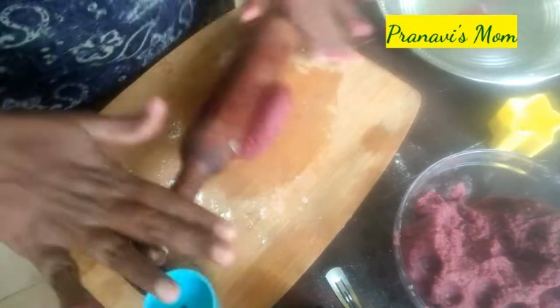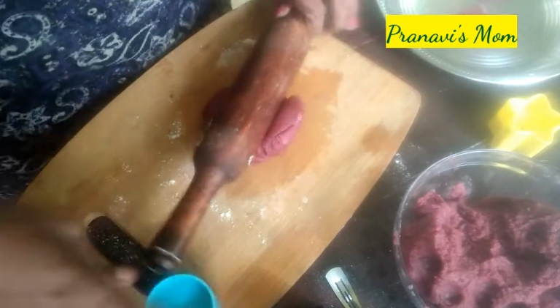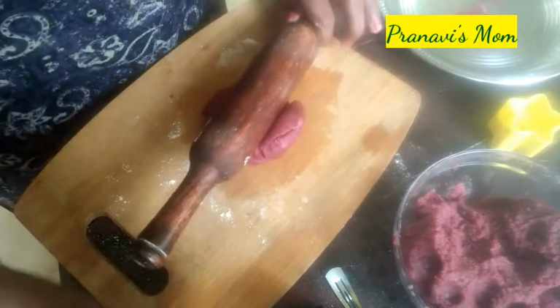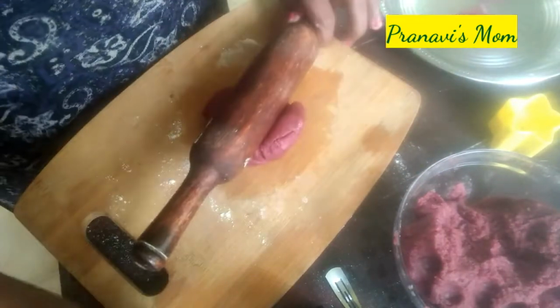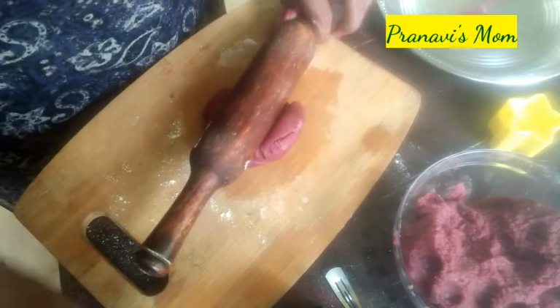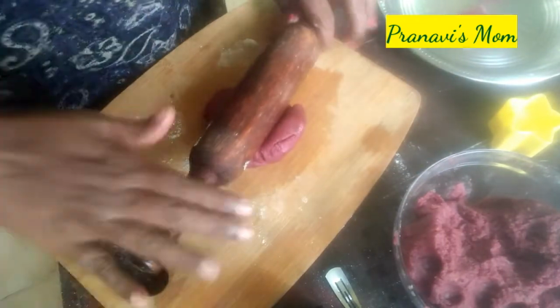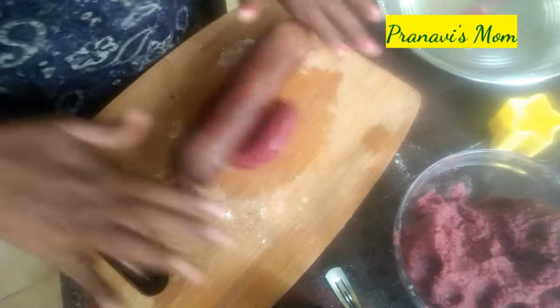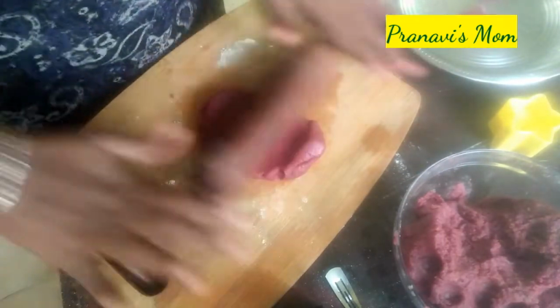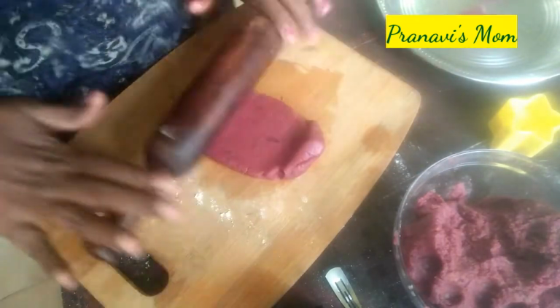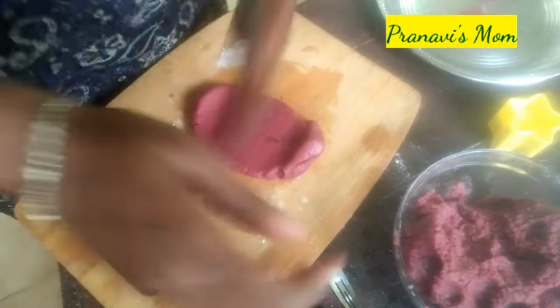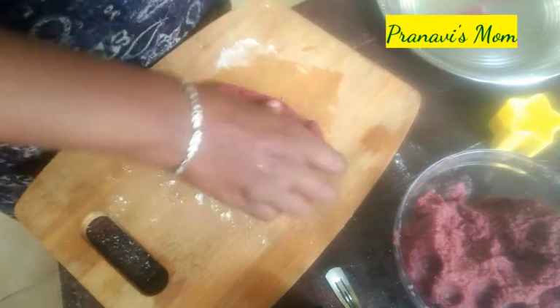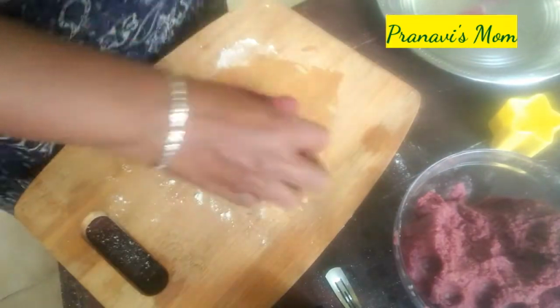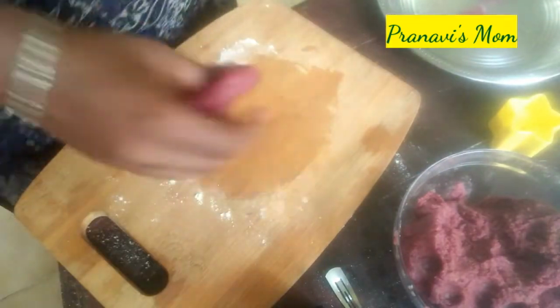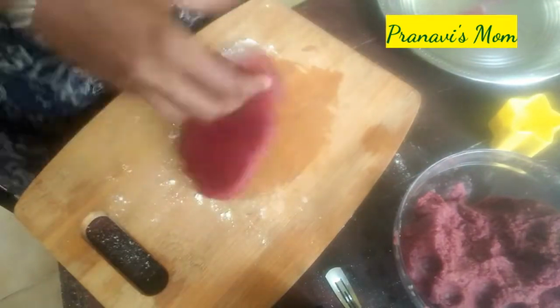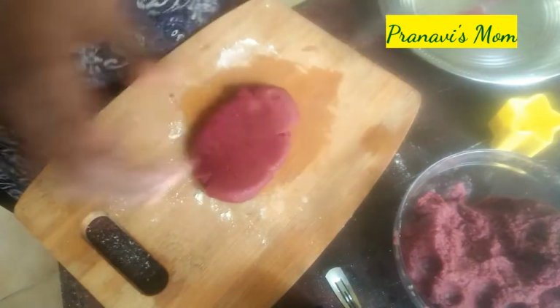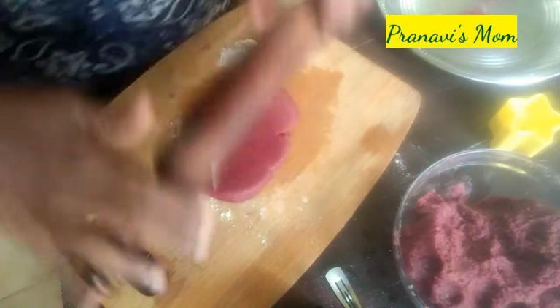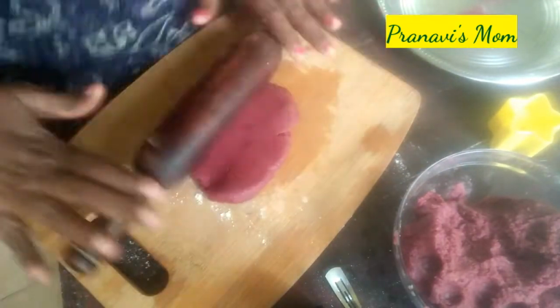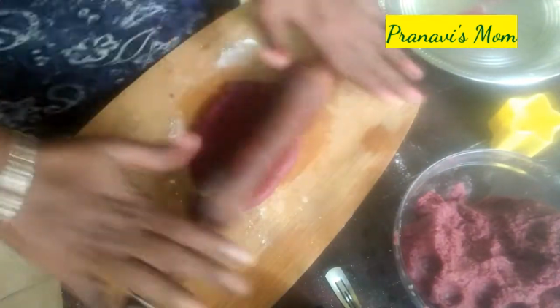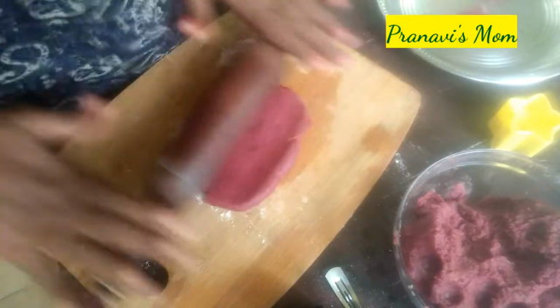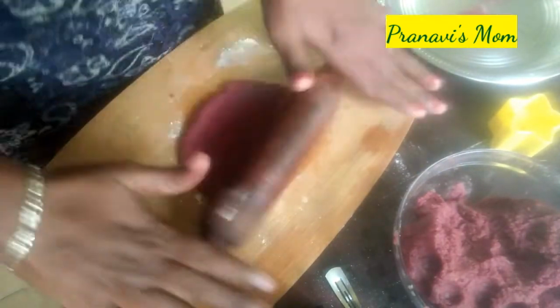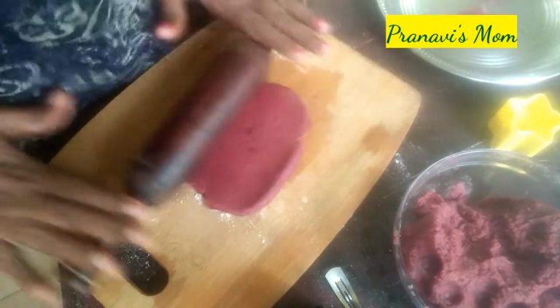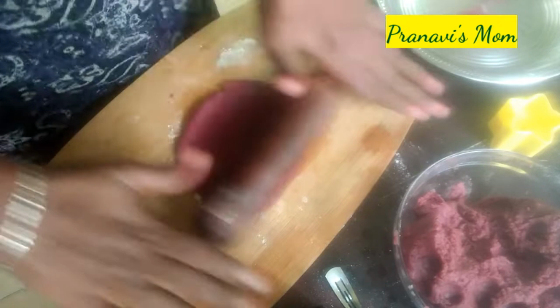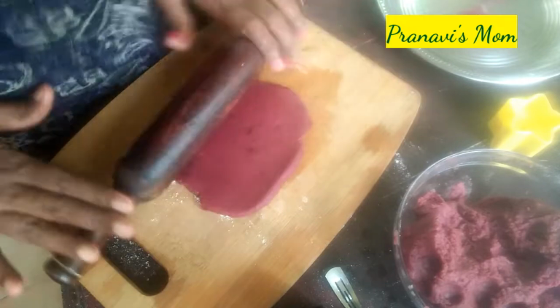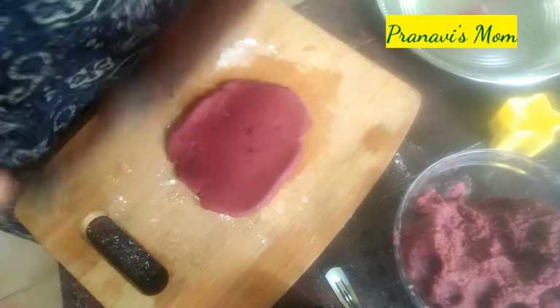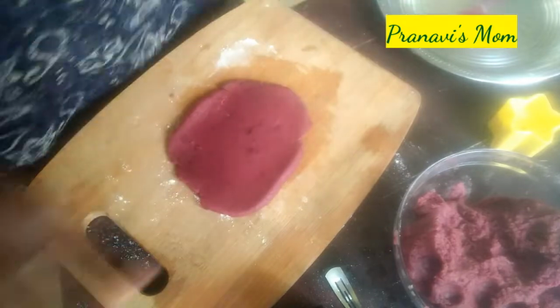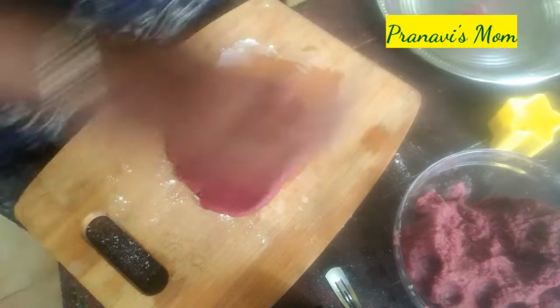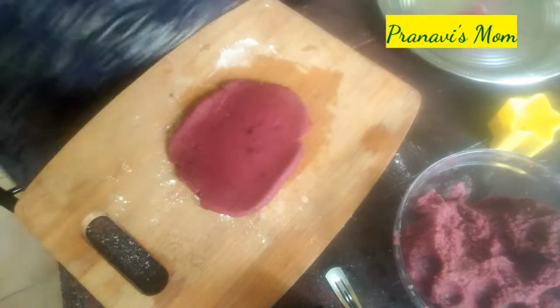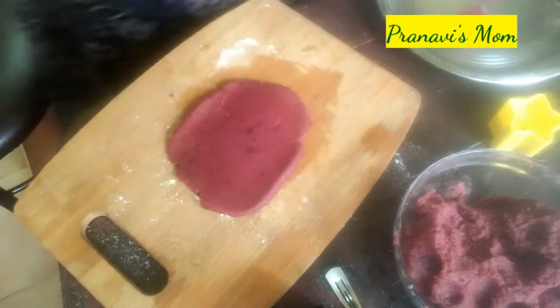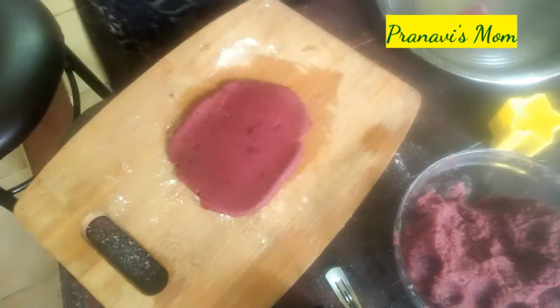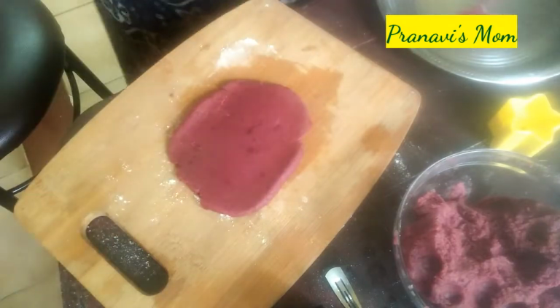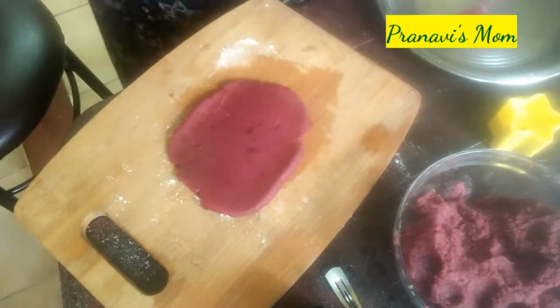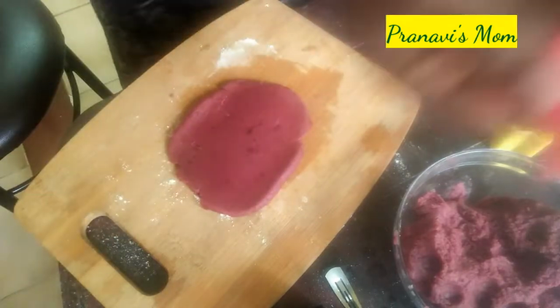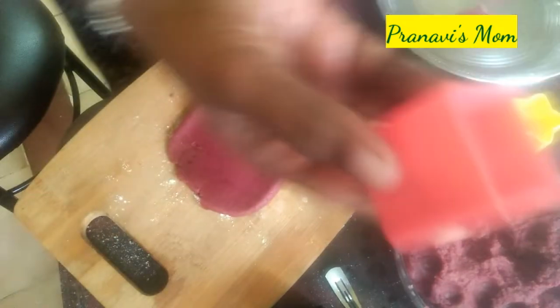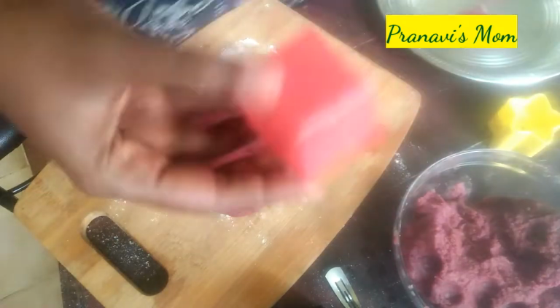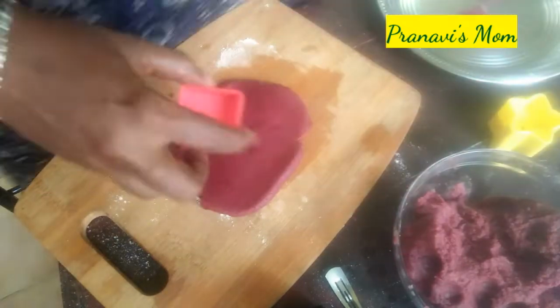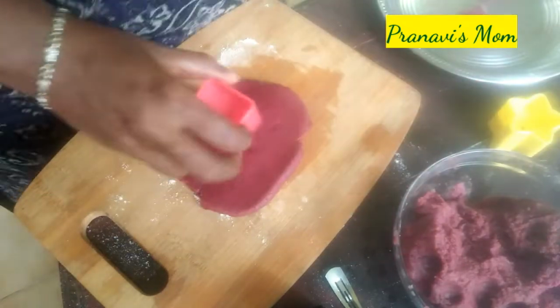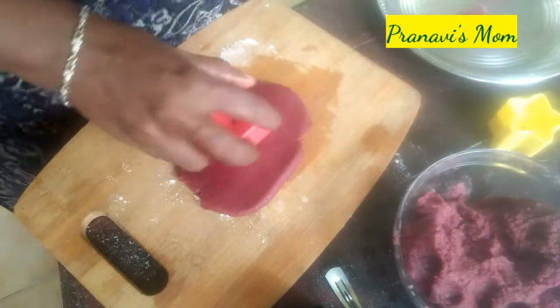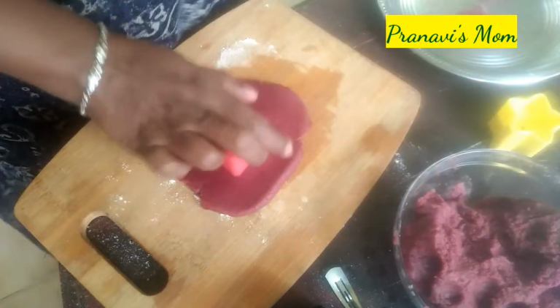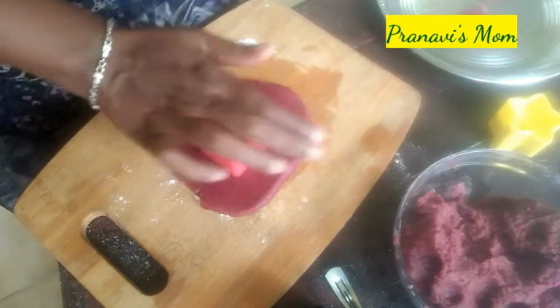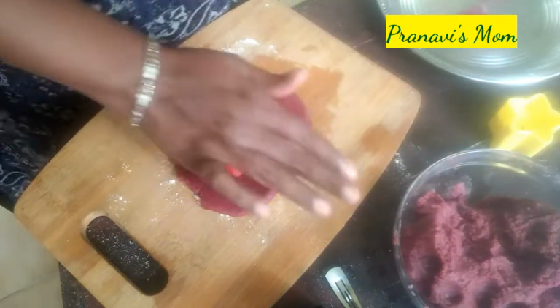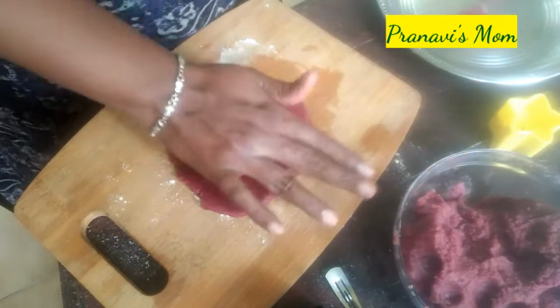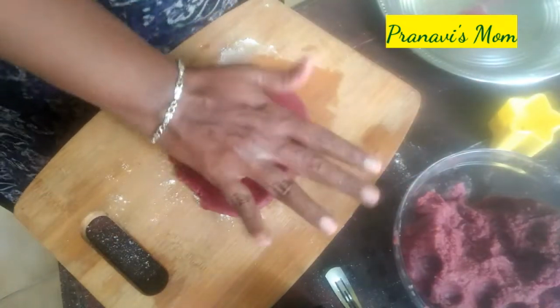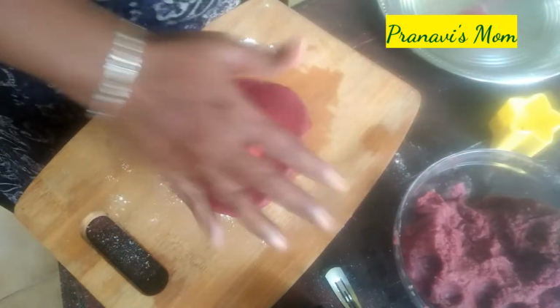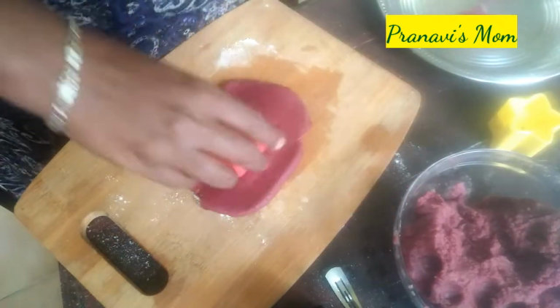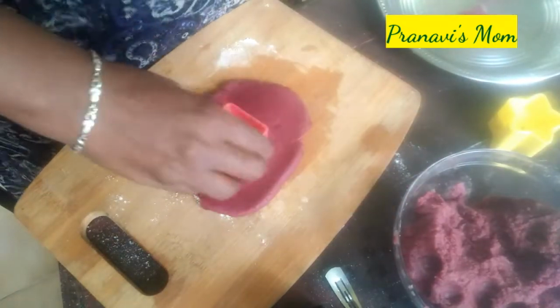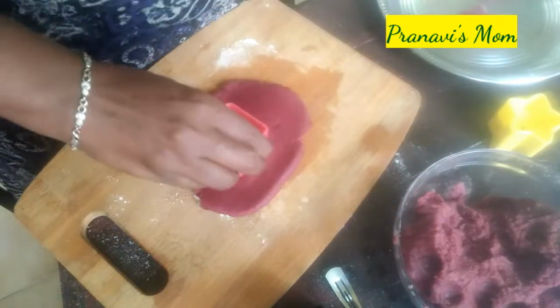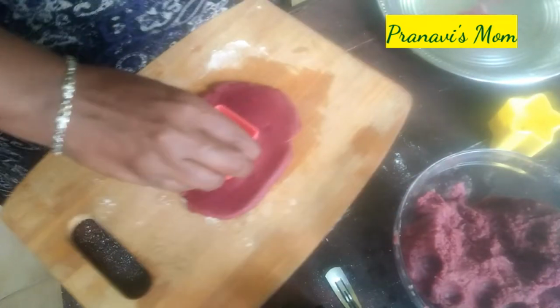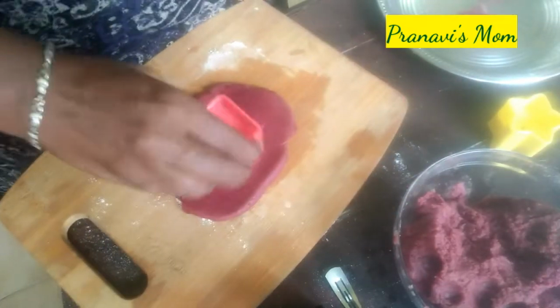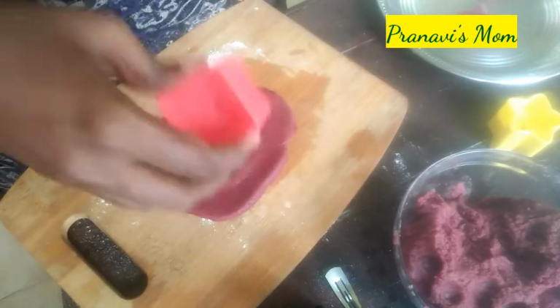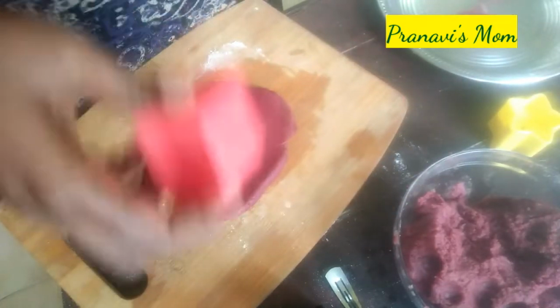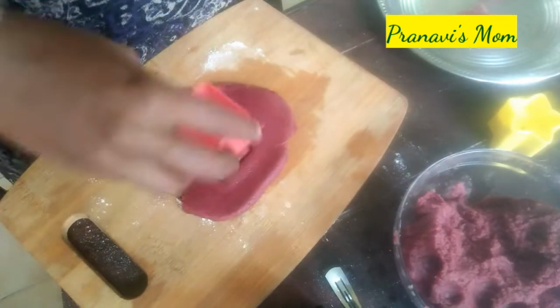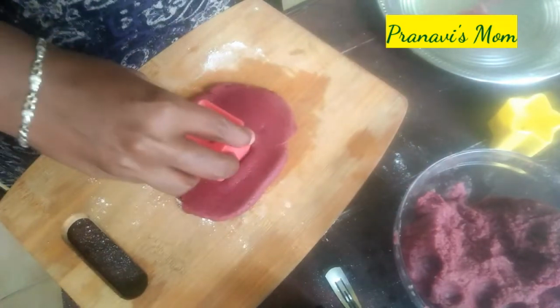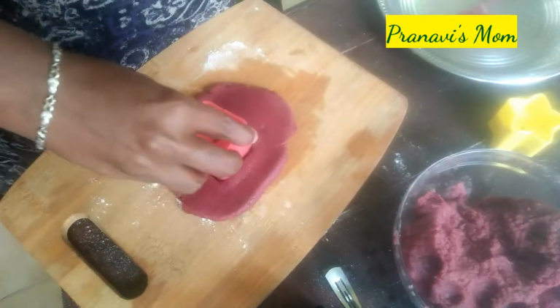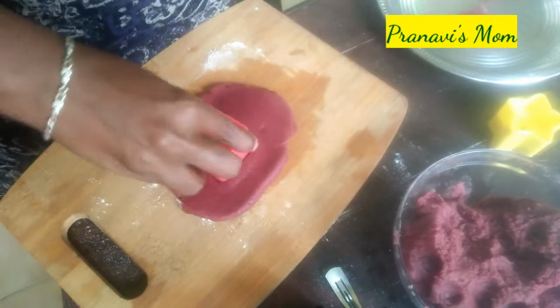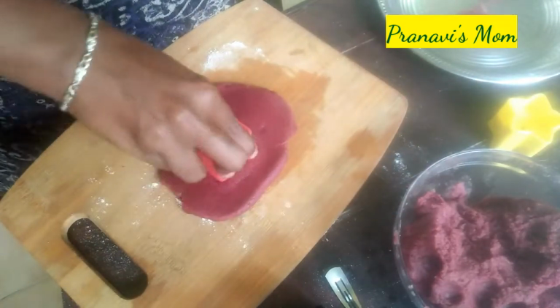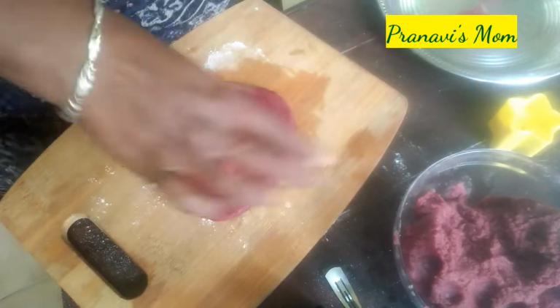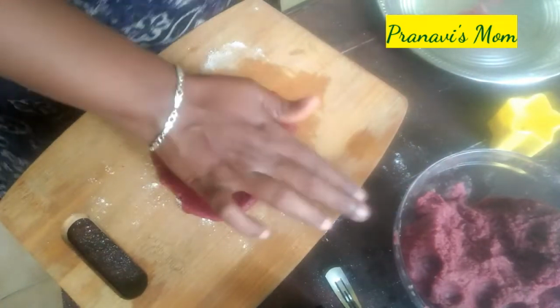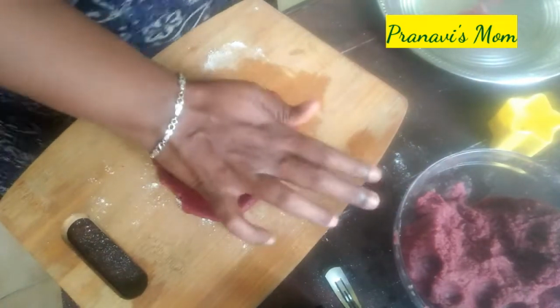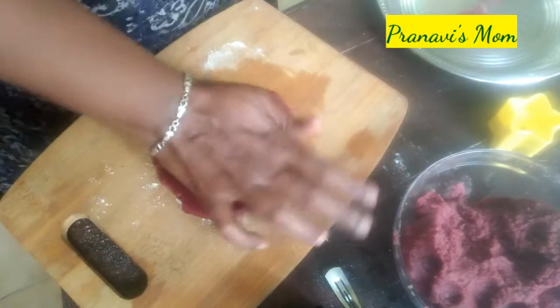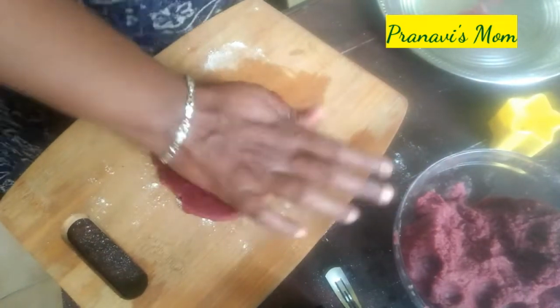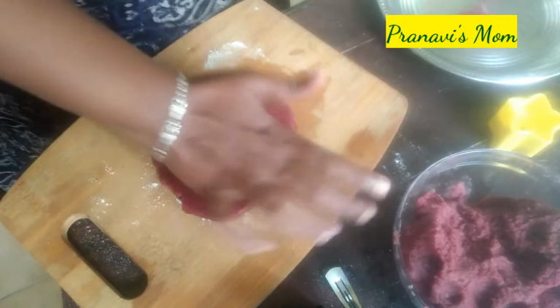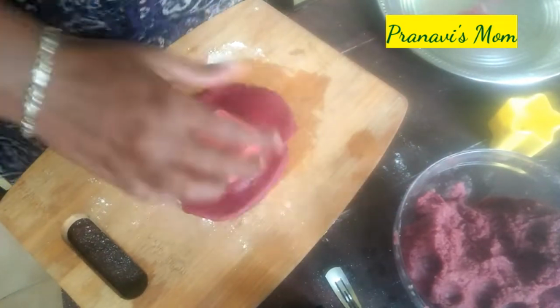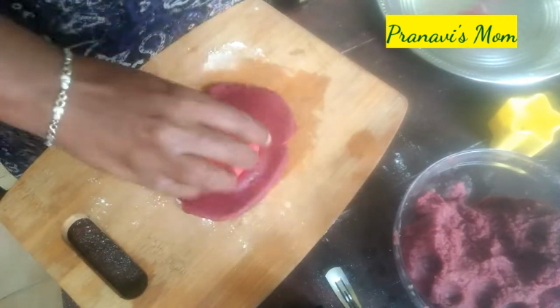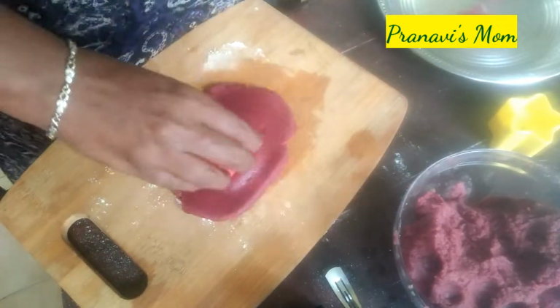This is a natural color. We can also add any artificial color.